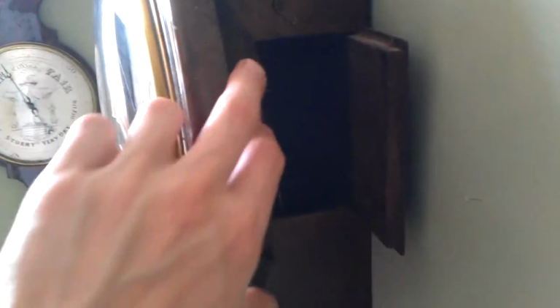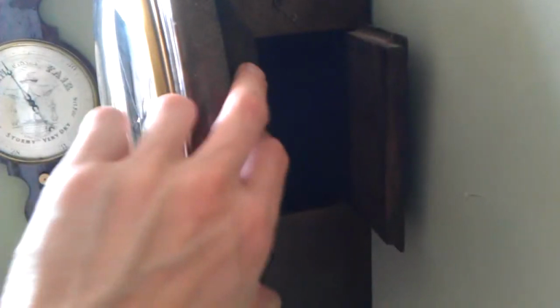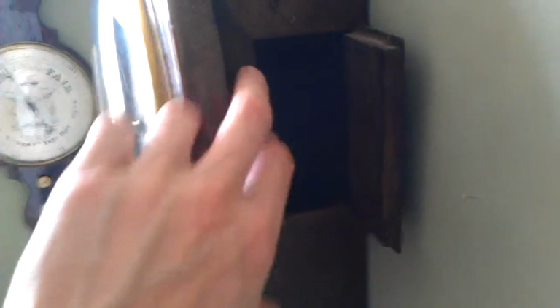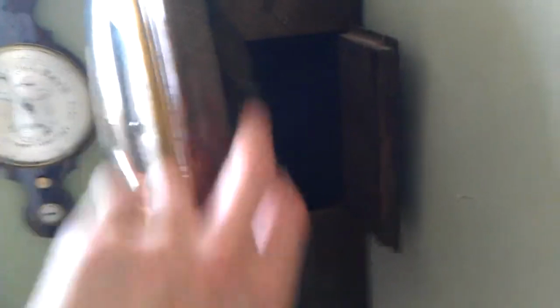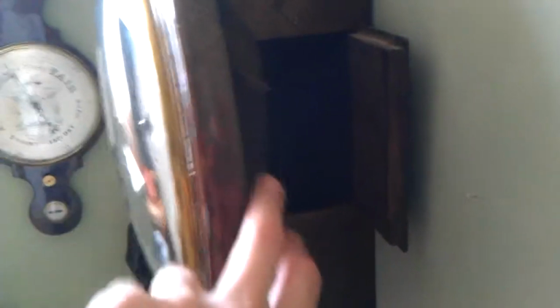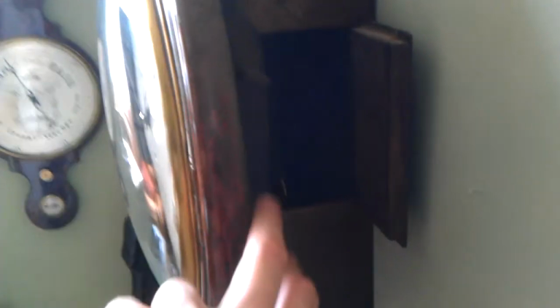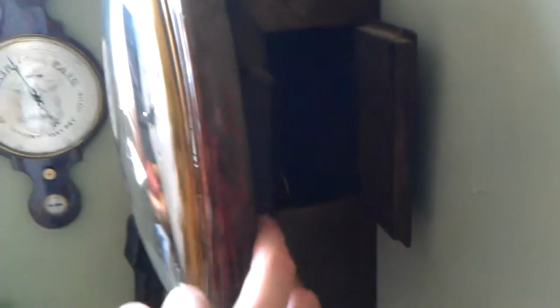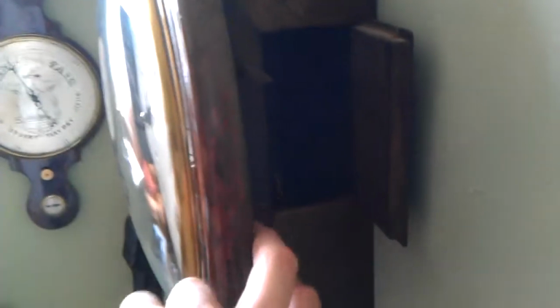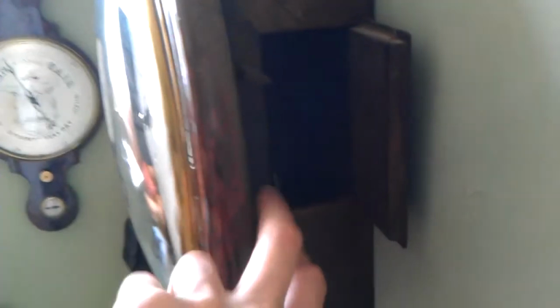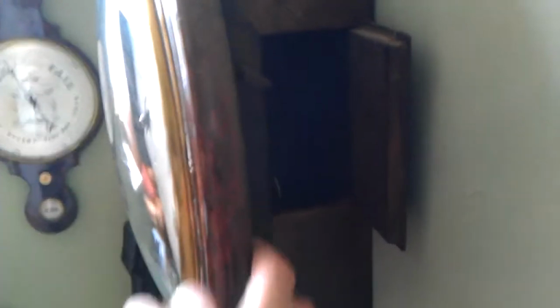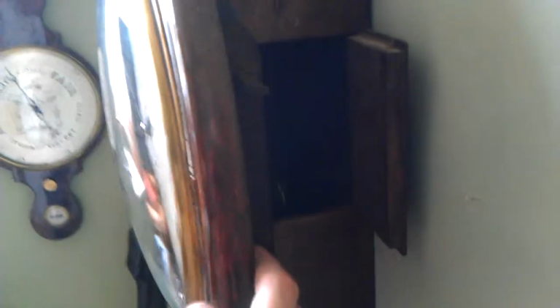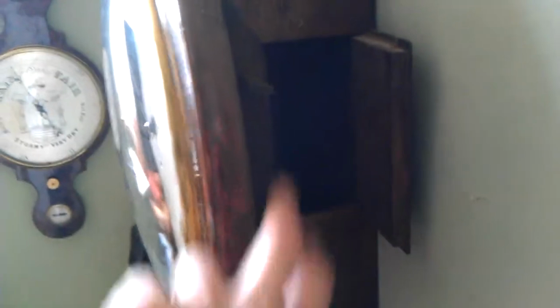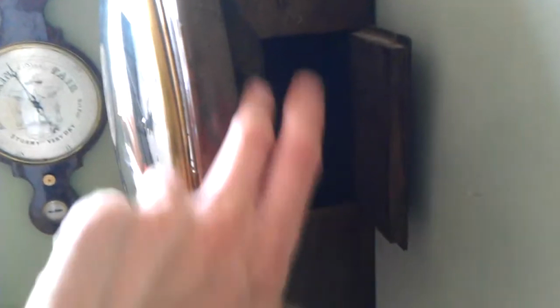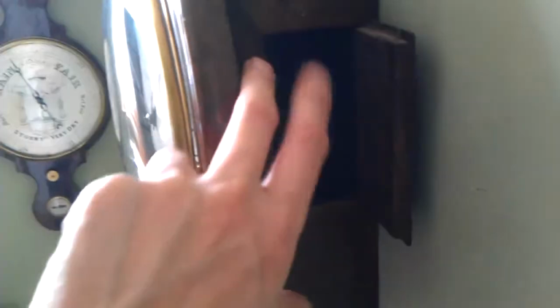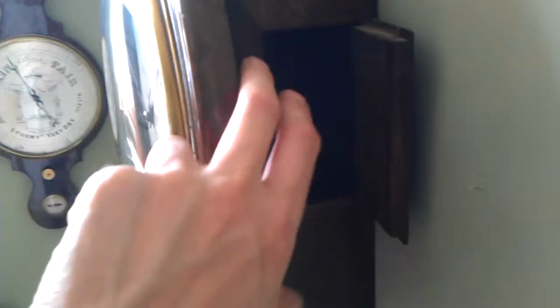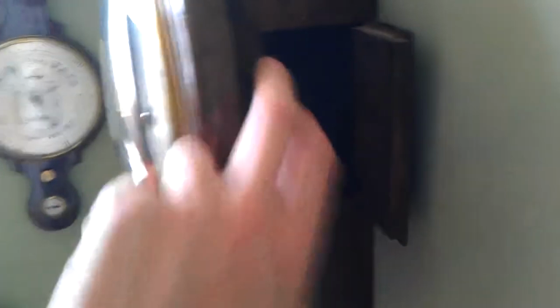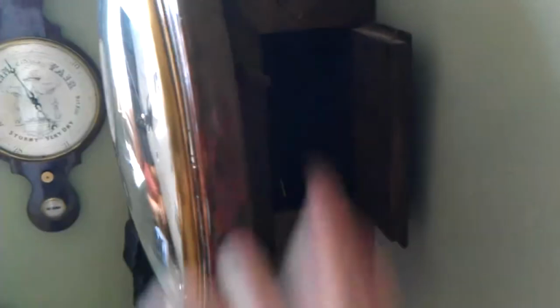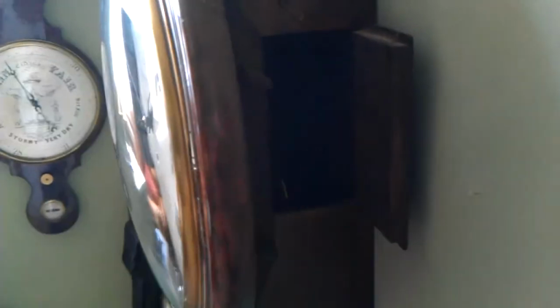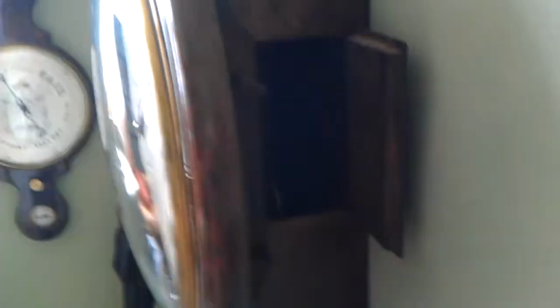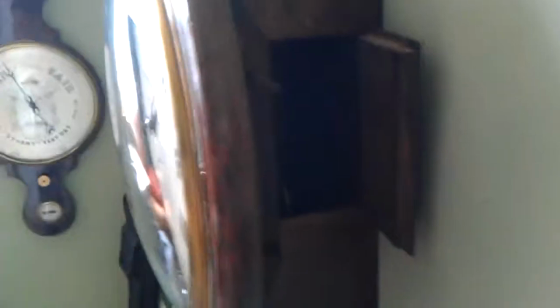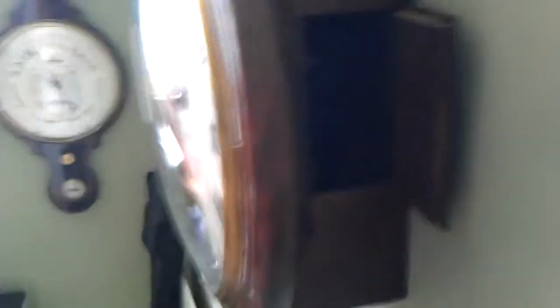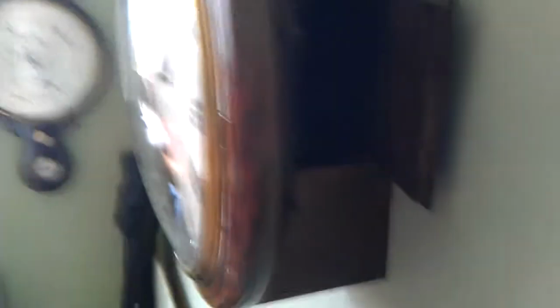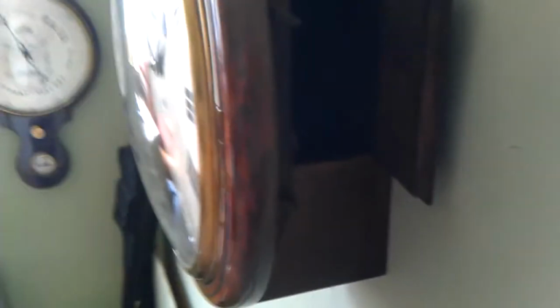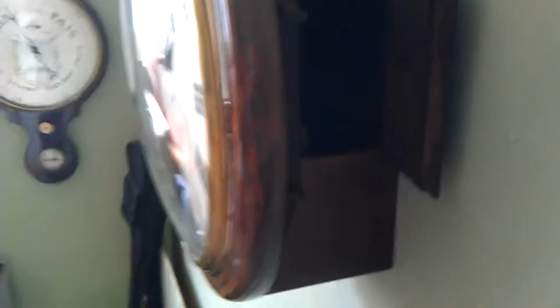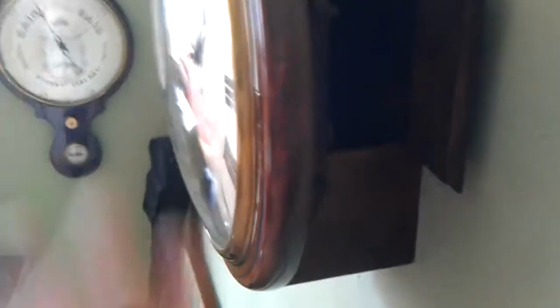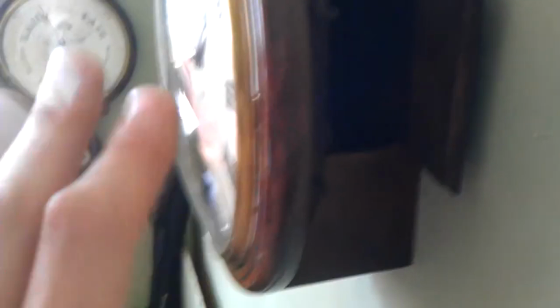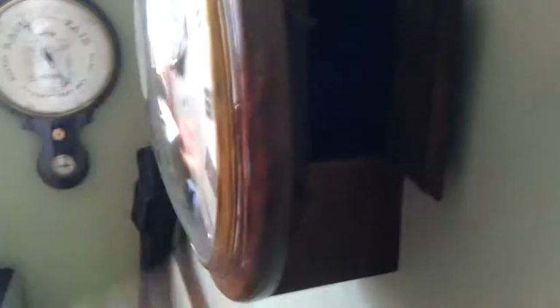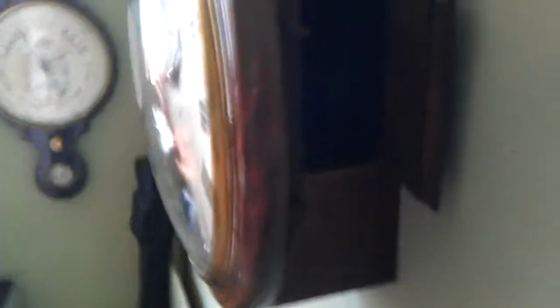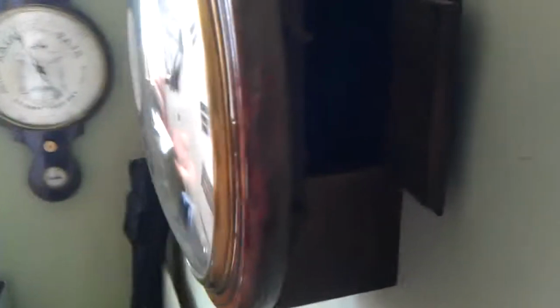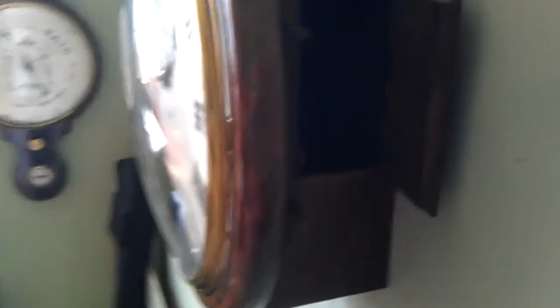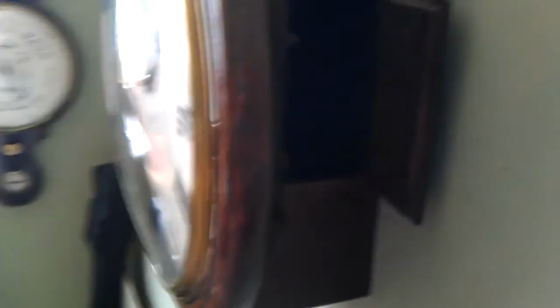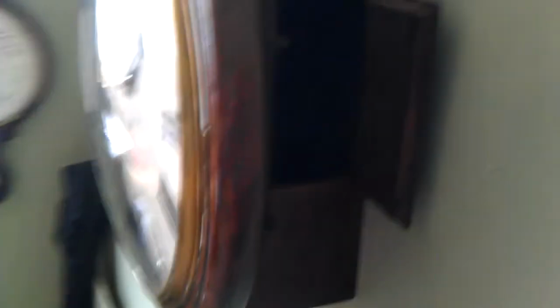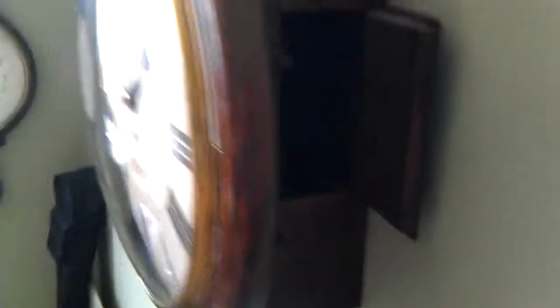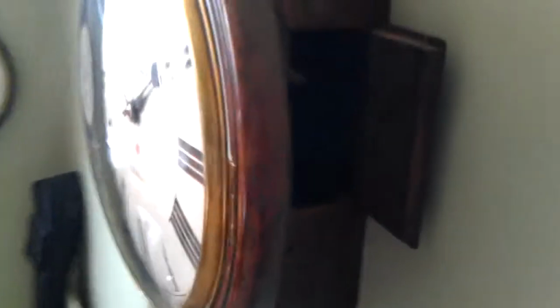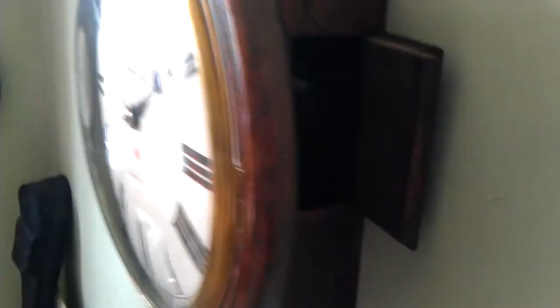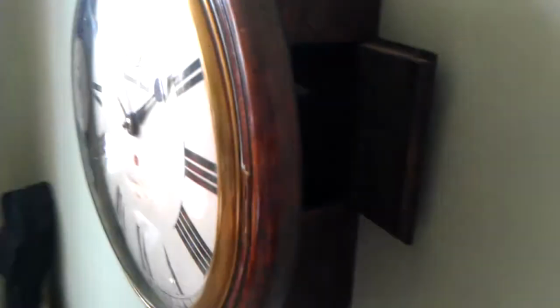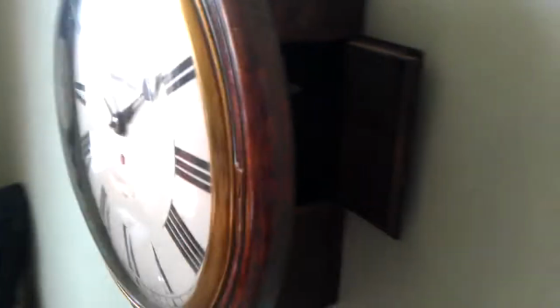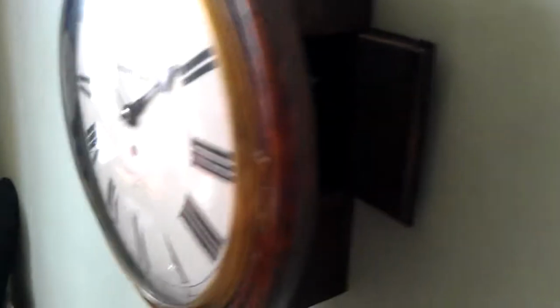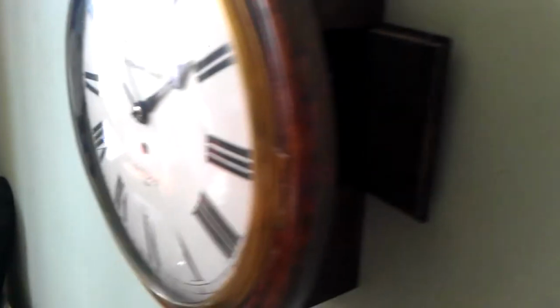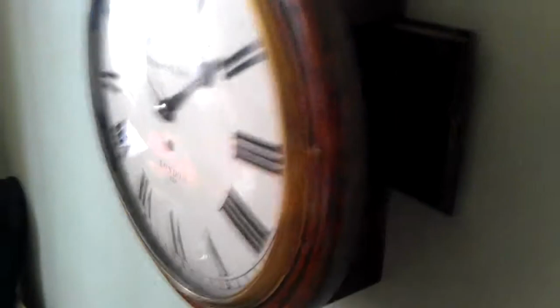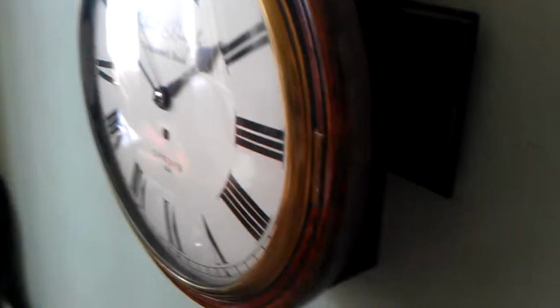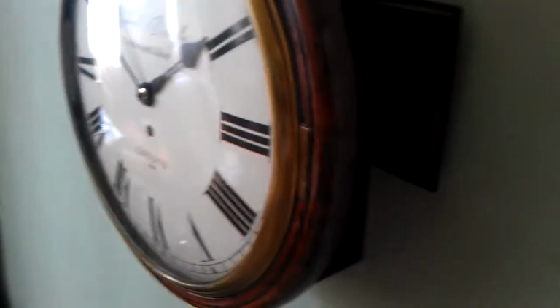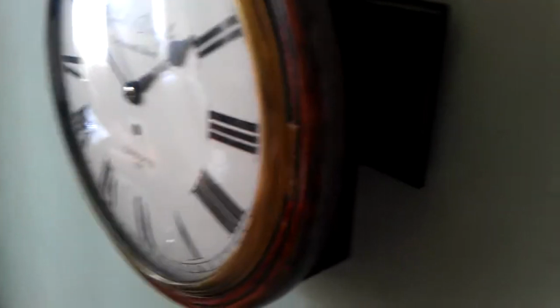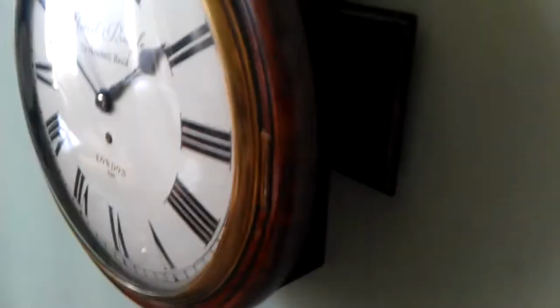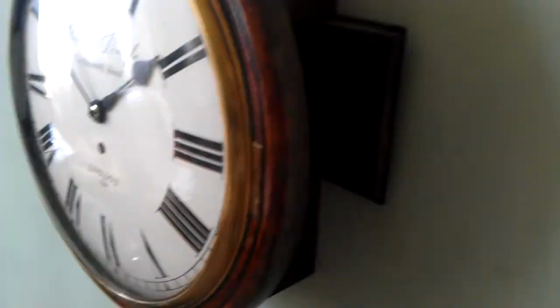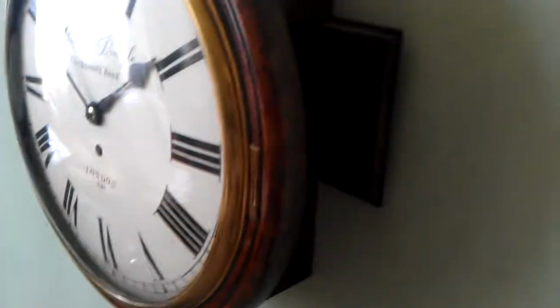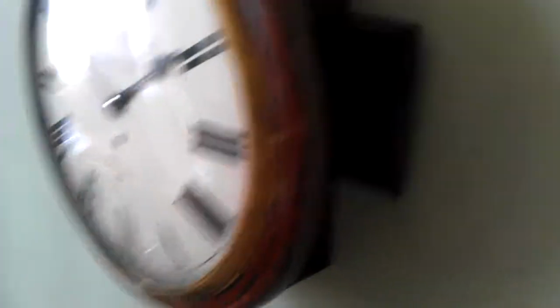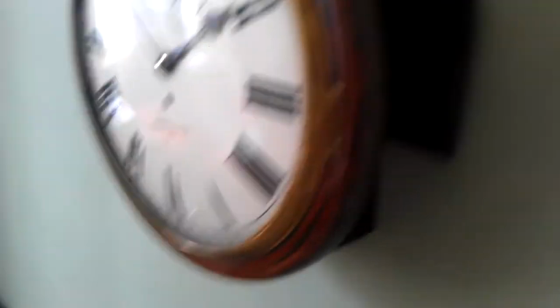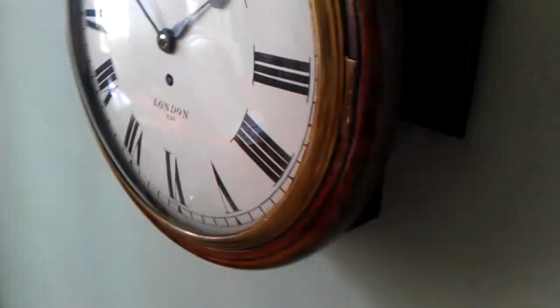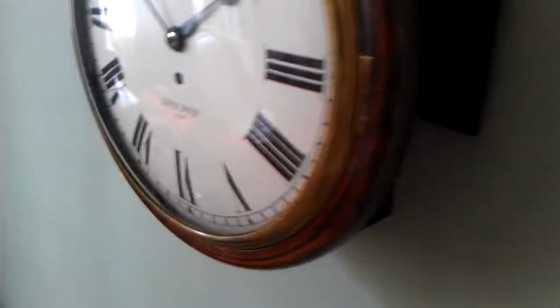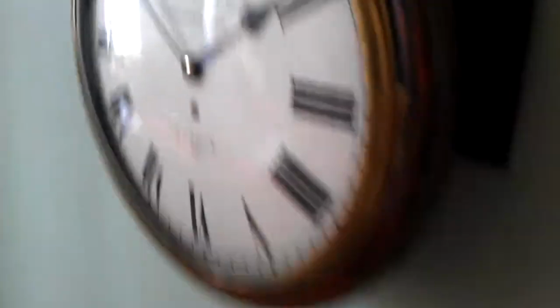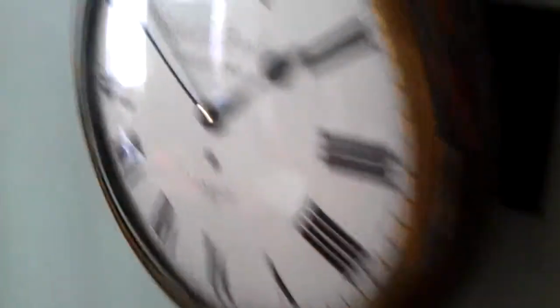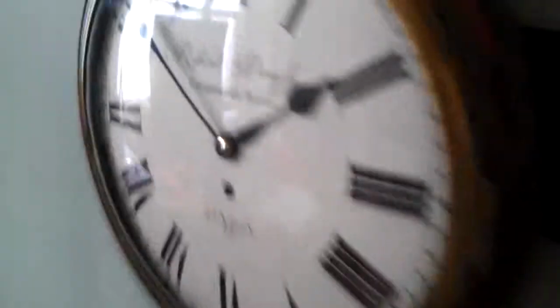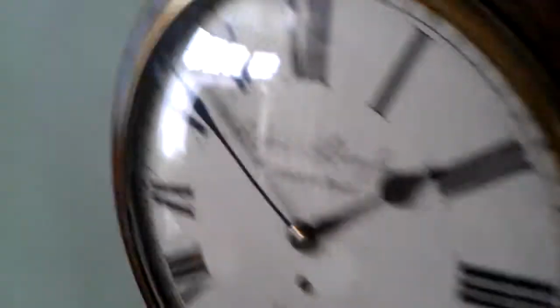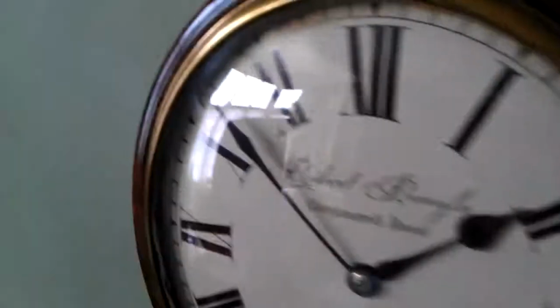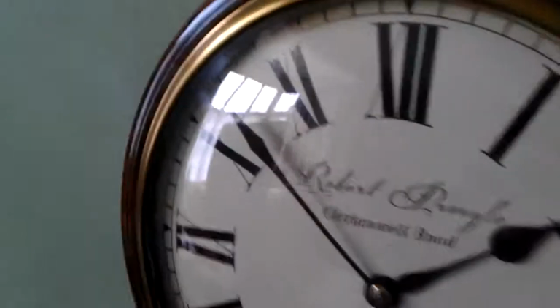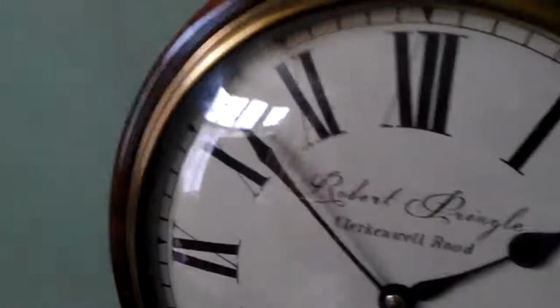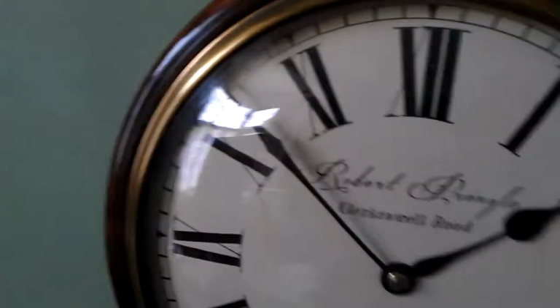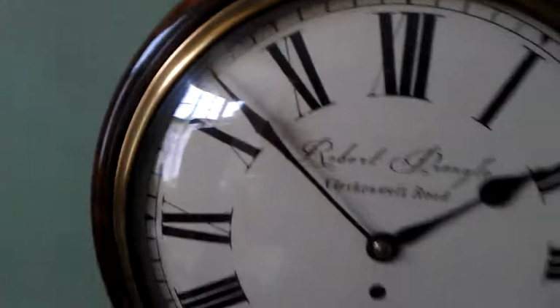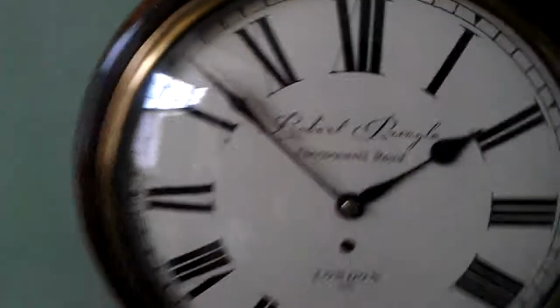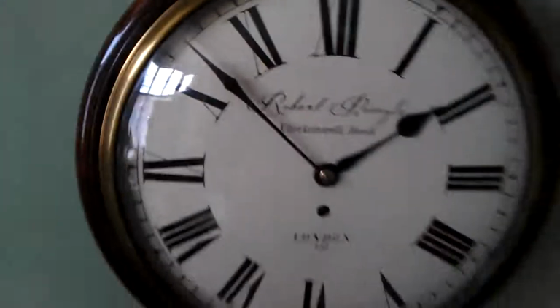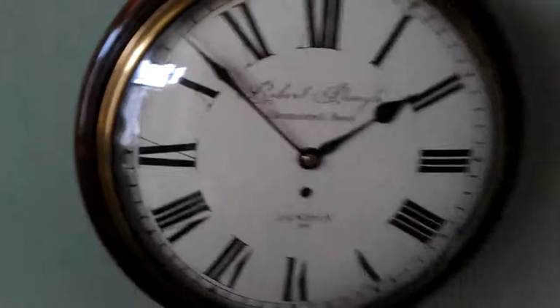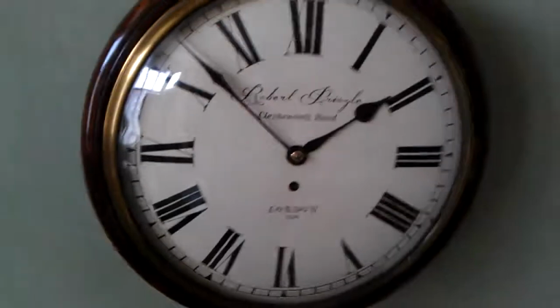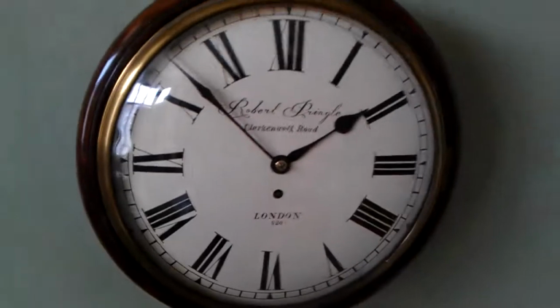Original dial pegs — that's very unusual, normally they get lost. So some nice original features to the clock.